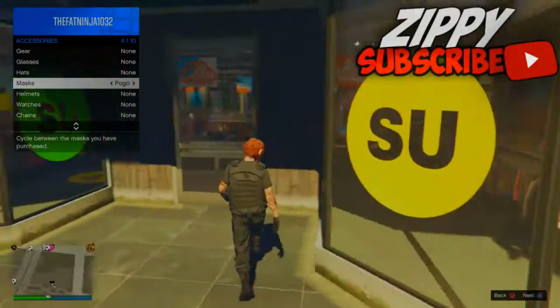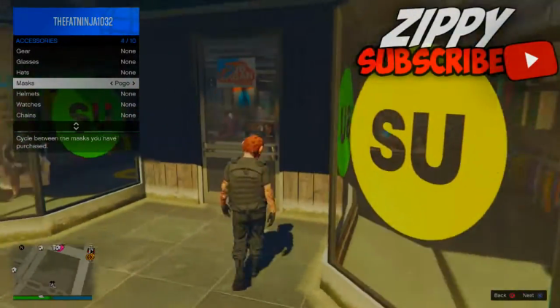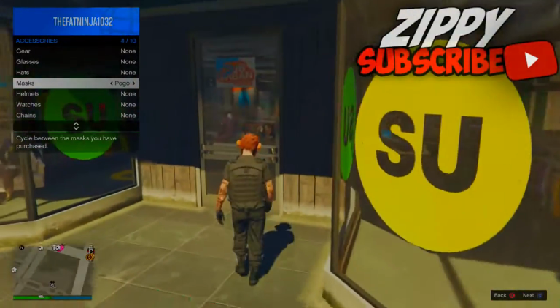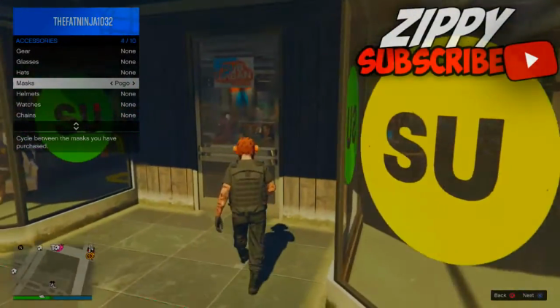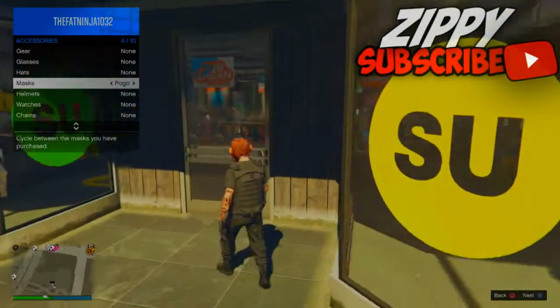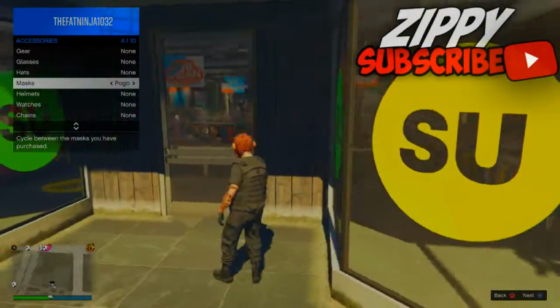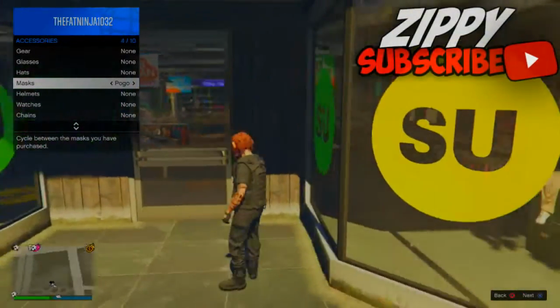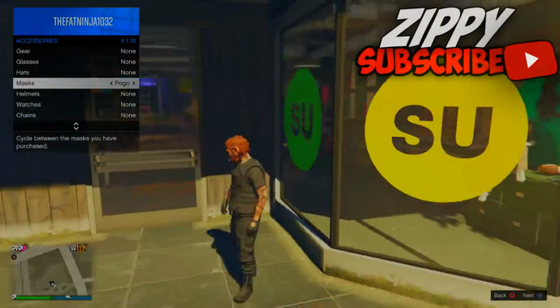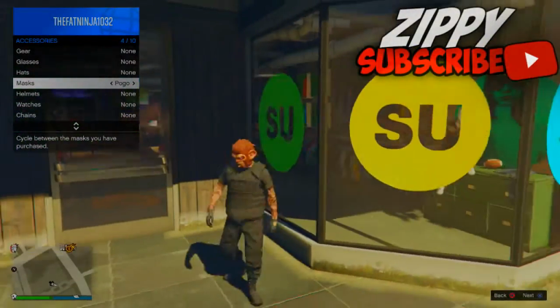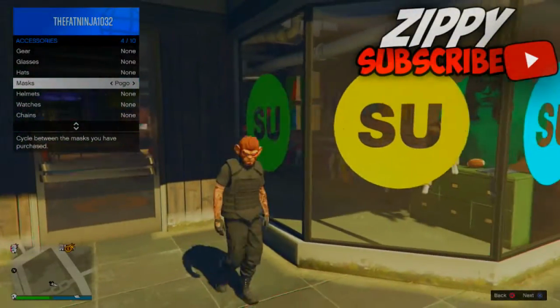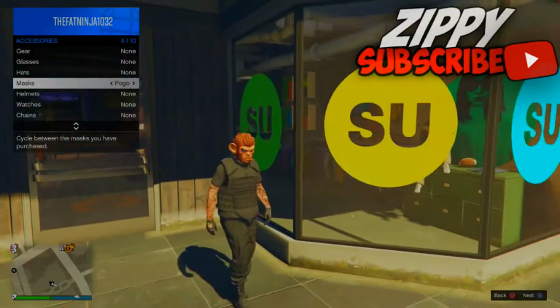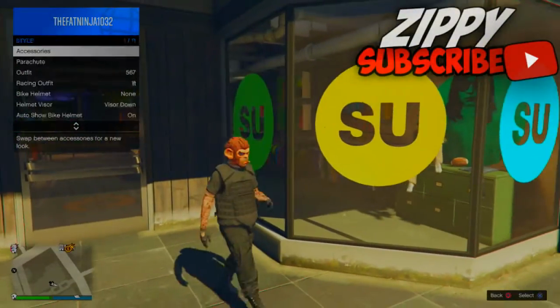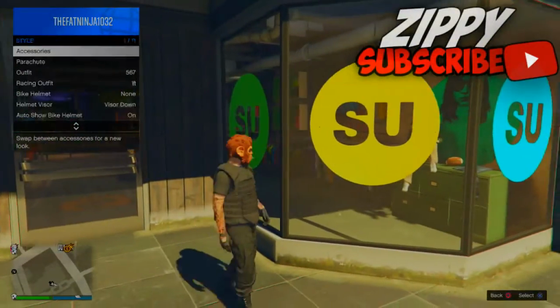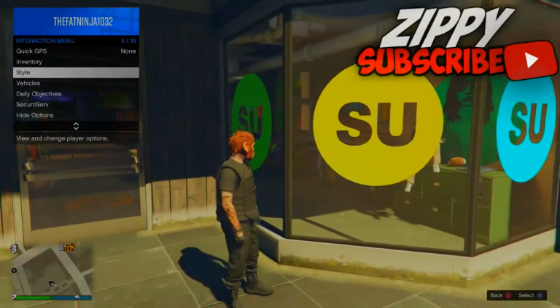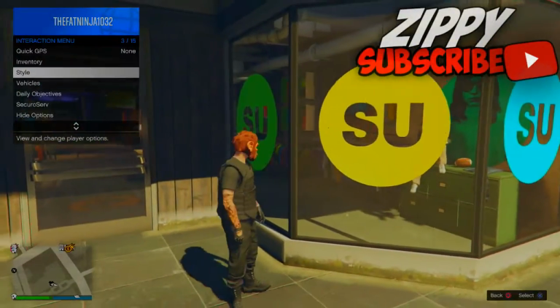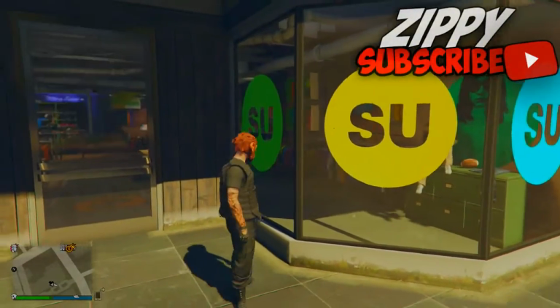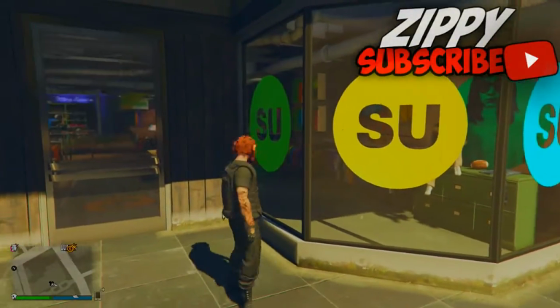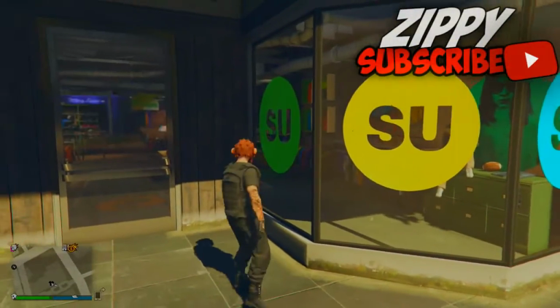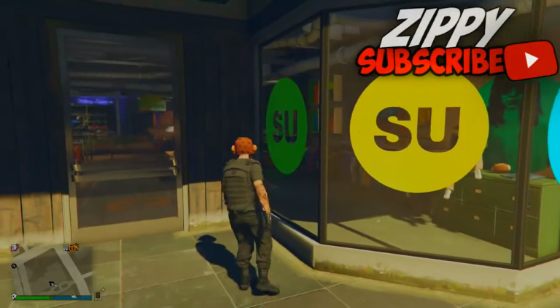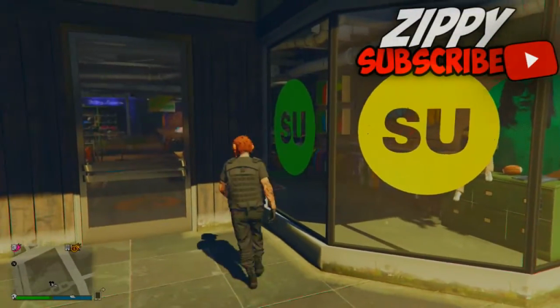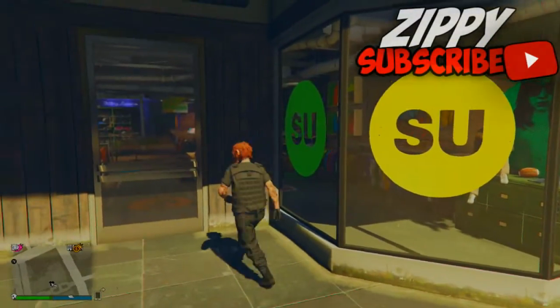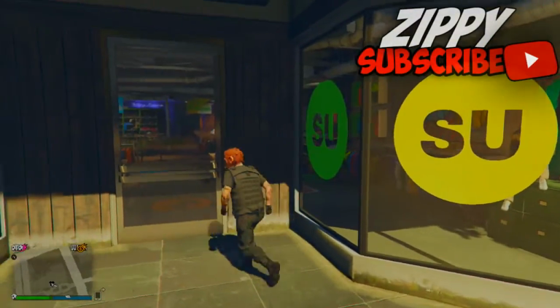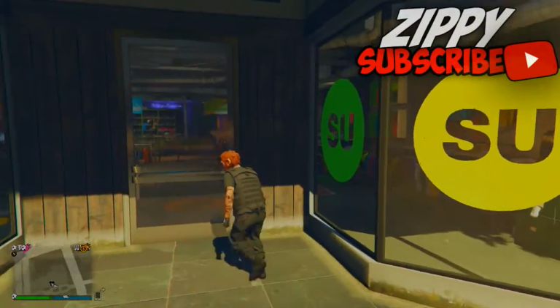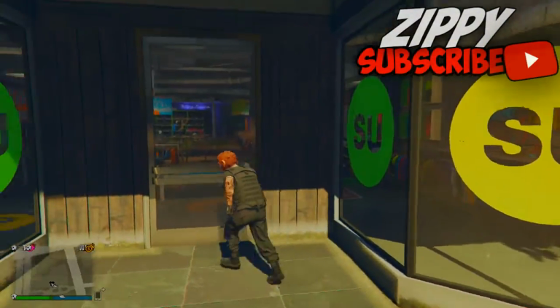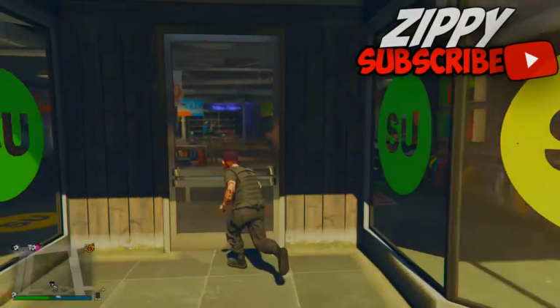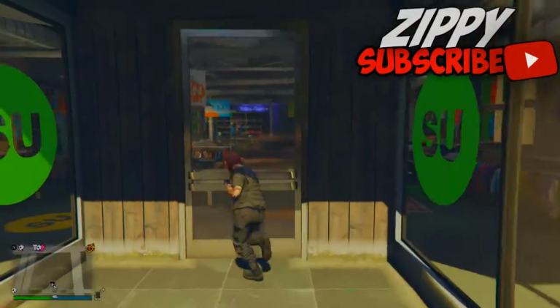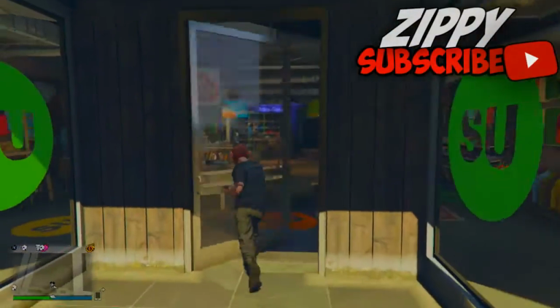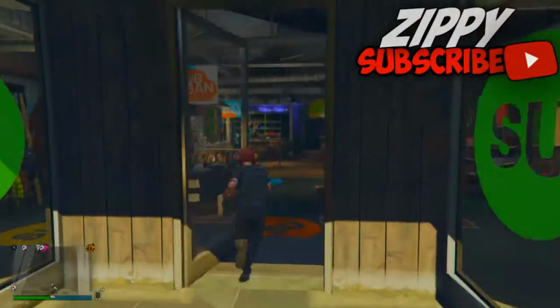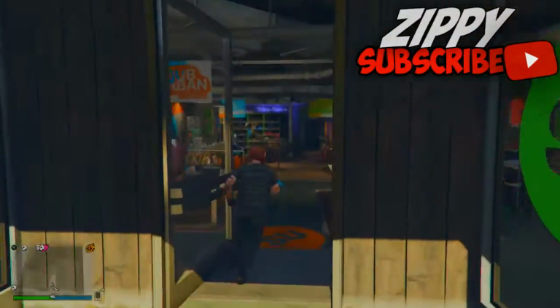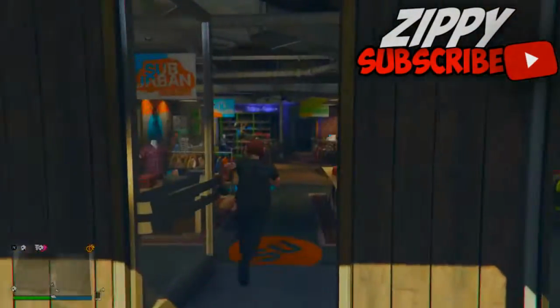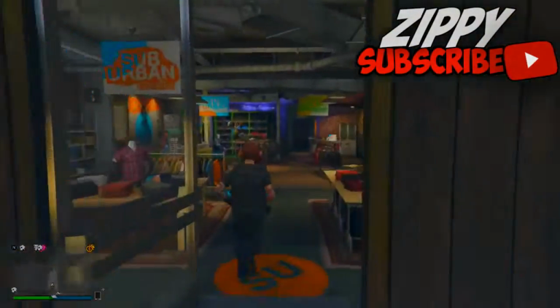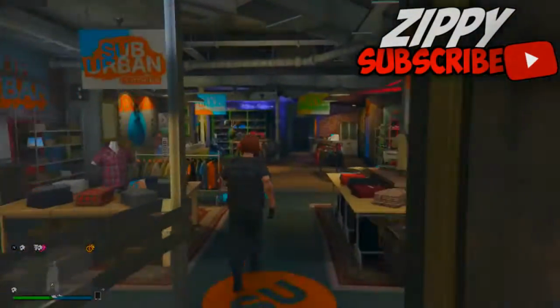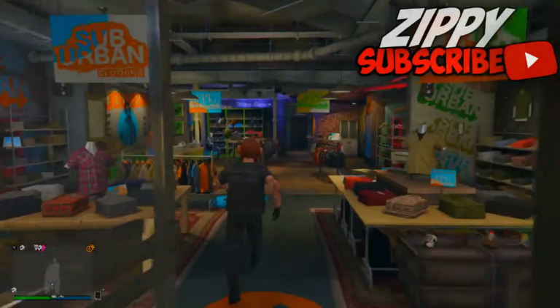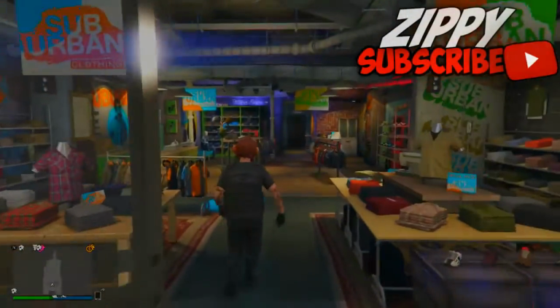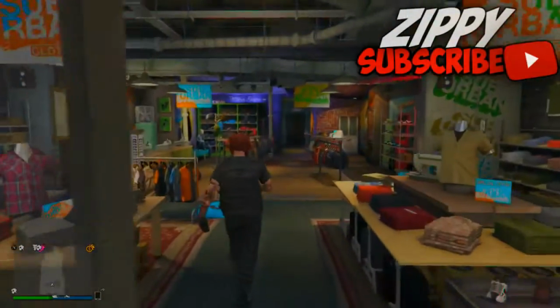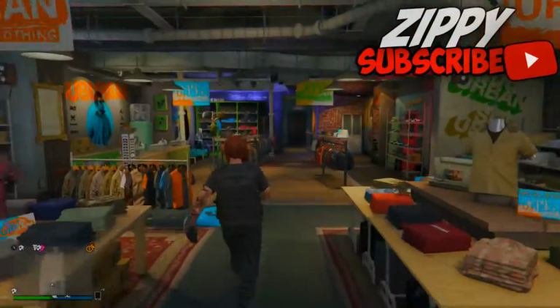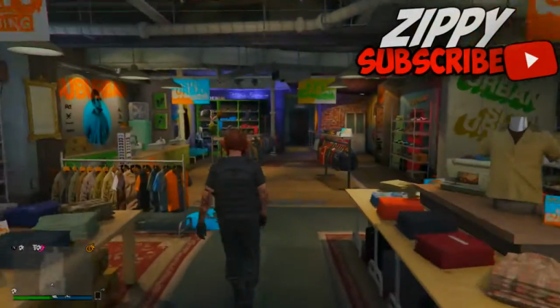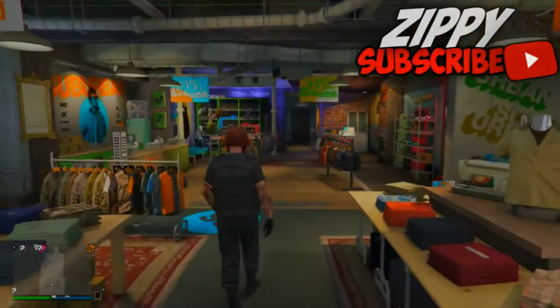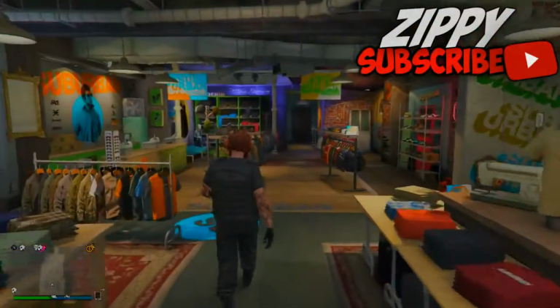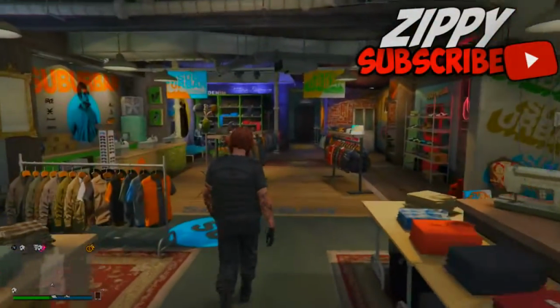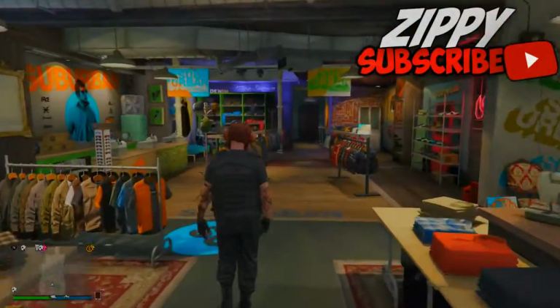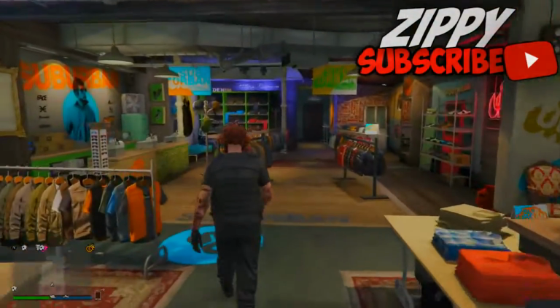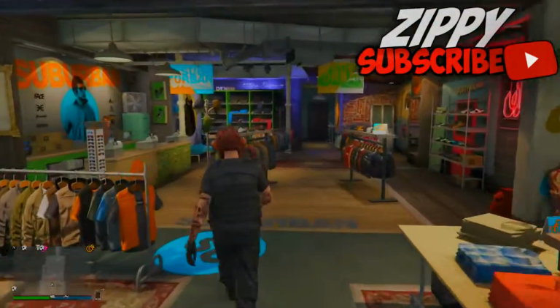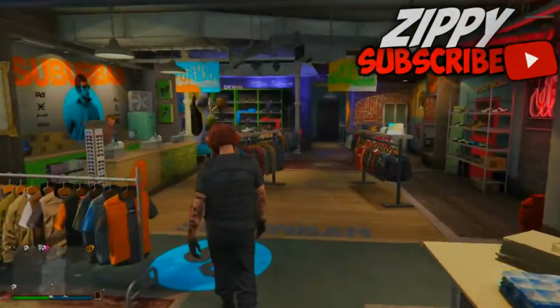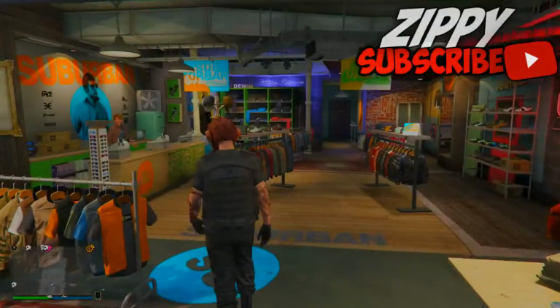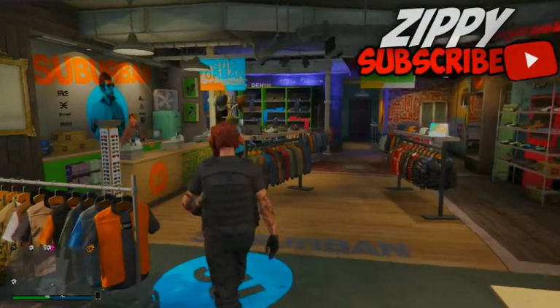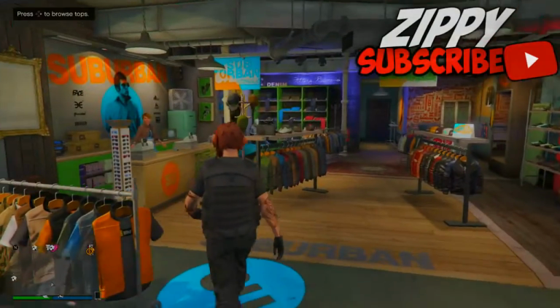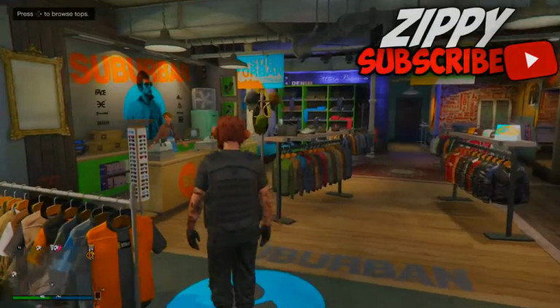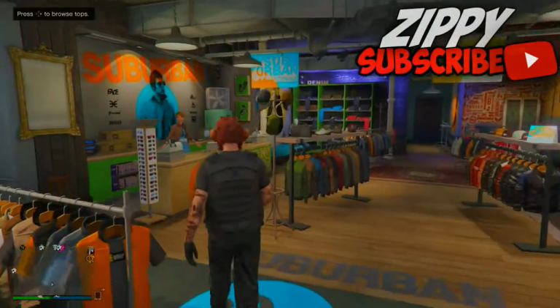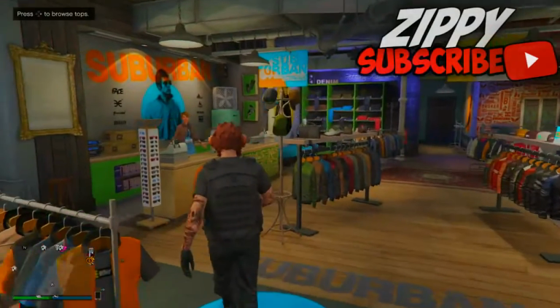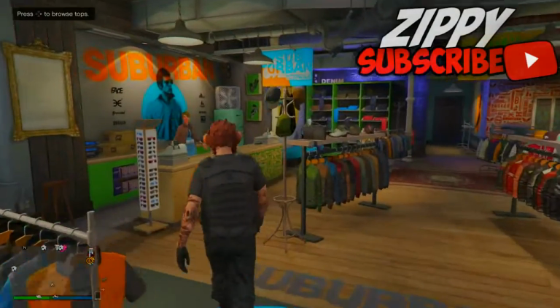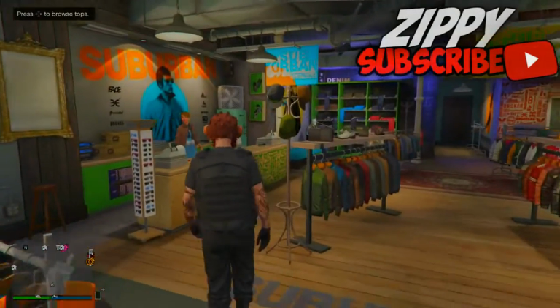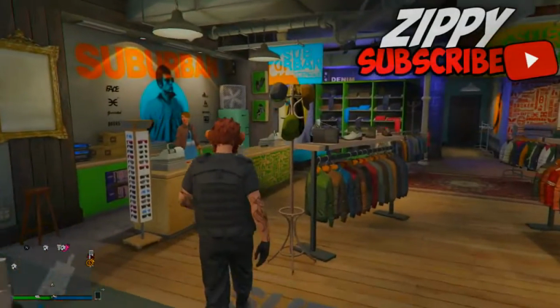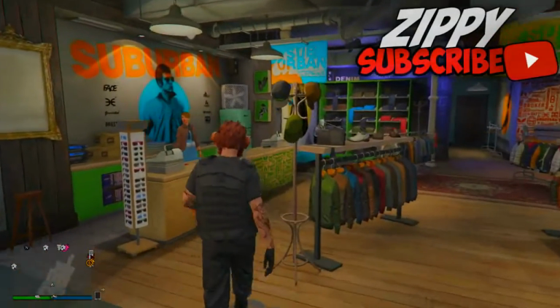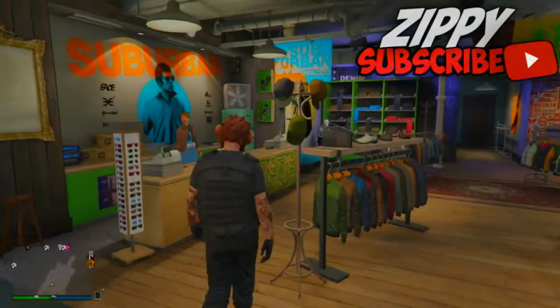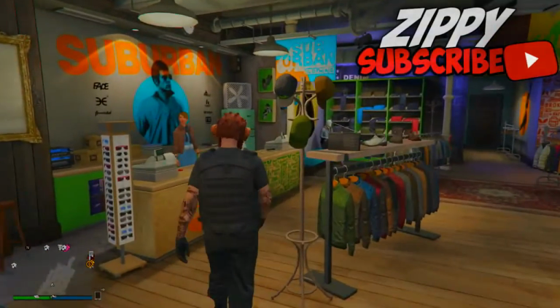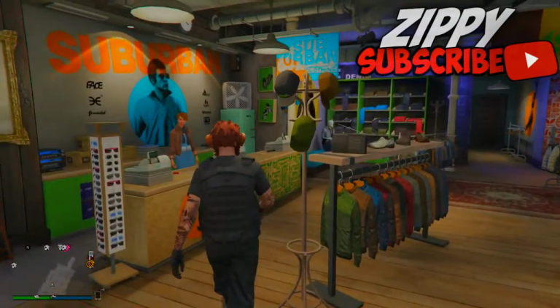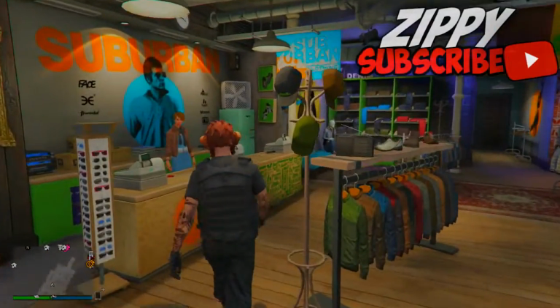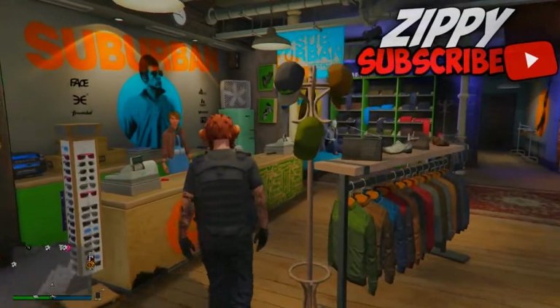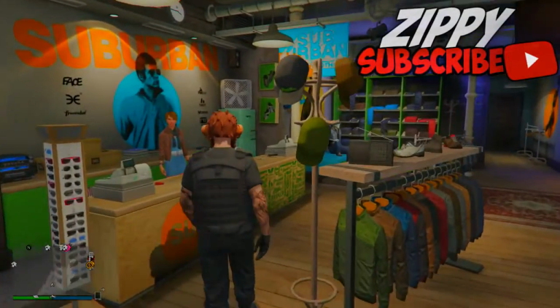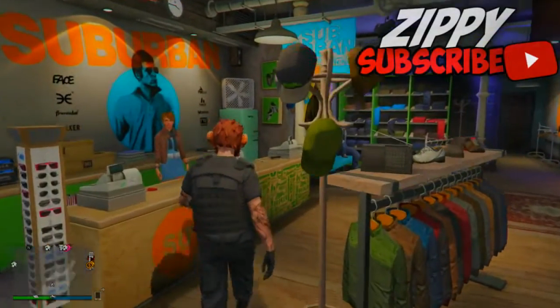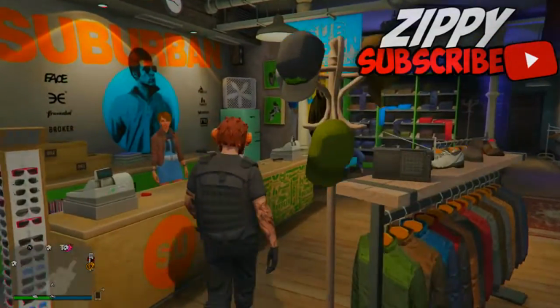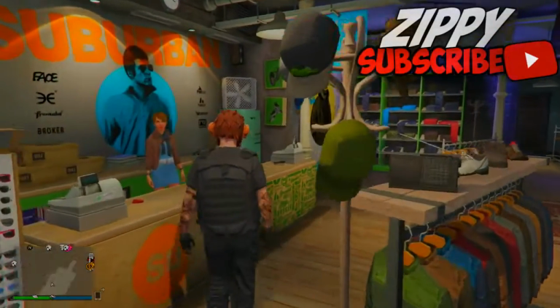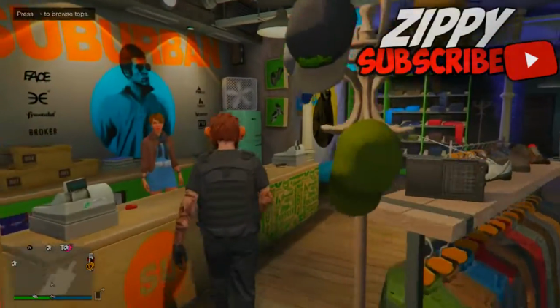I picked this mask here because it looks pretty cool. Once you've done that, go to the front counter and save it as an outfit.